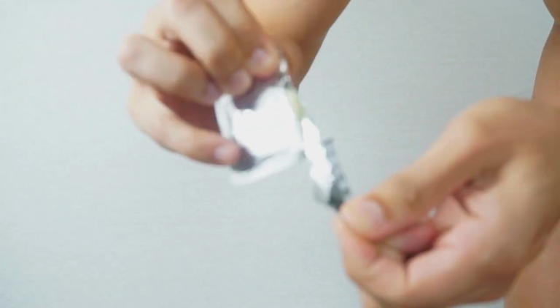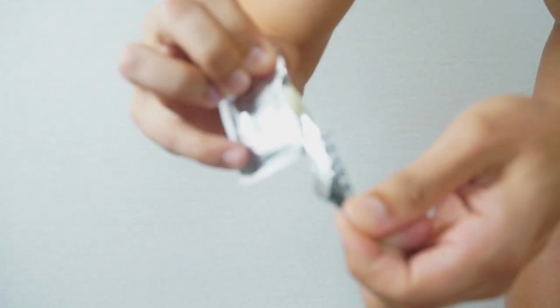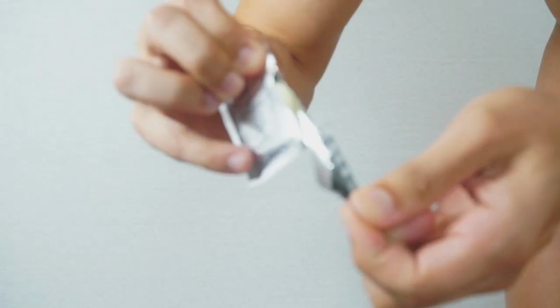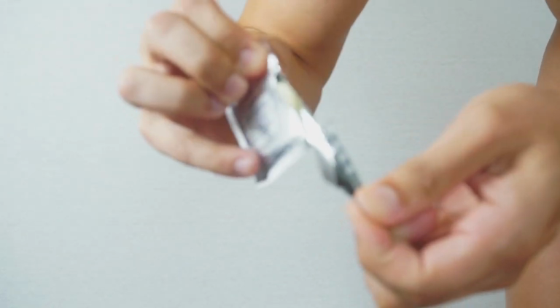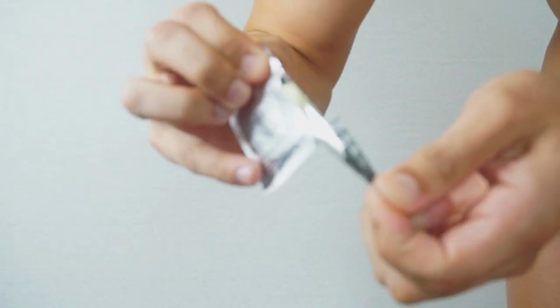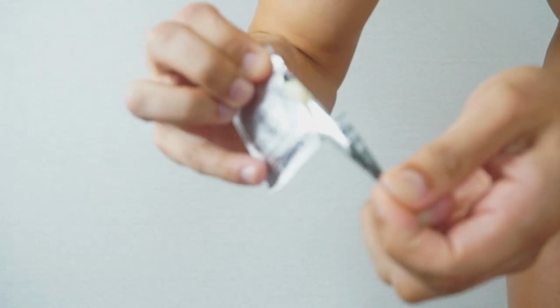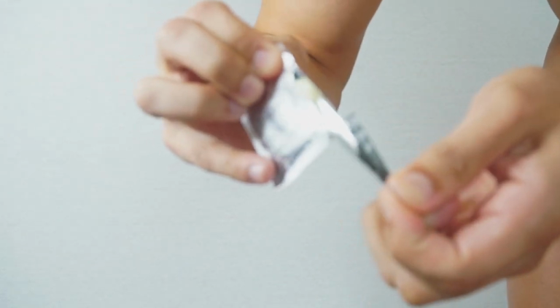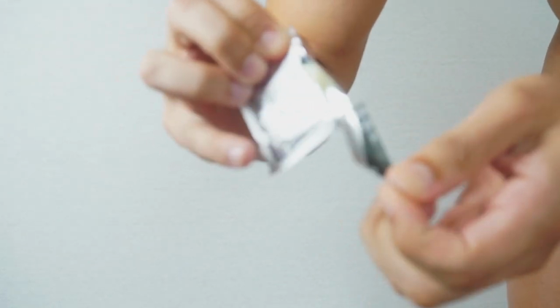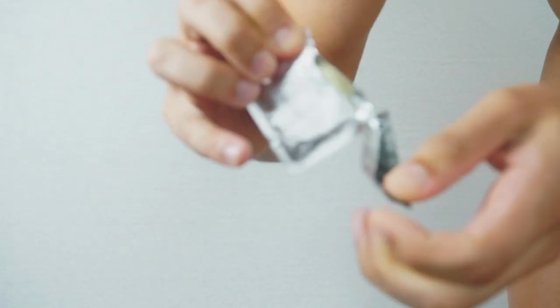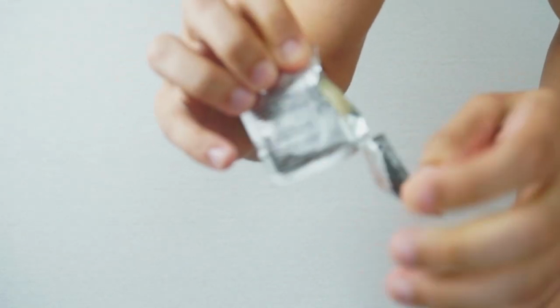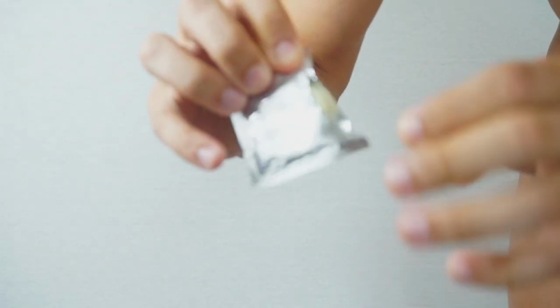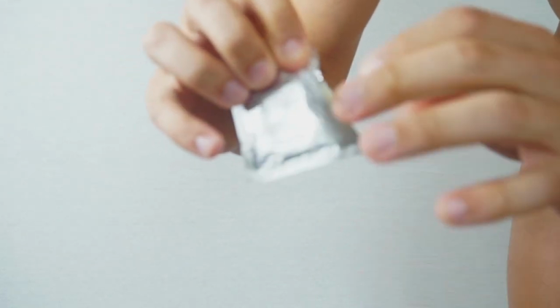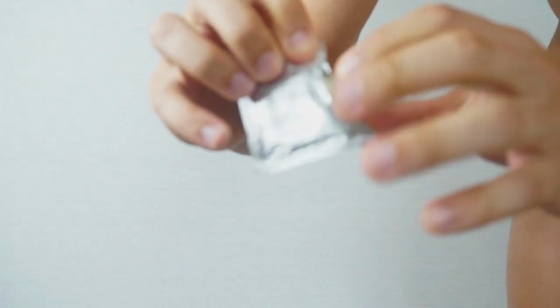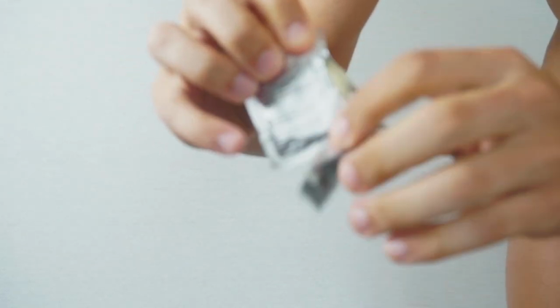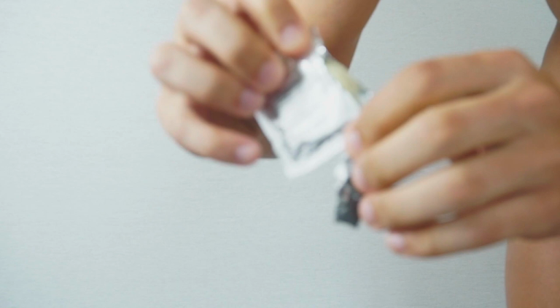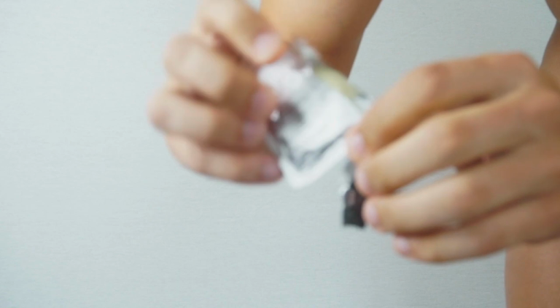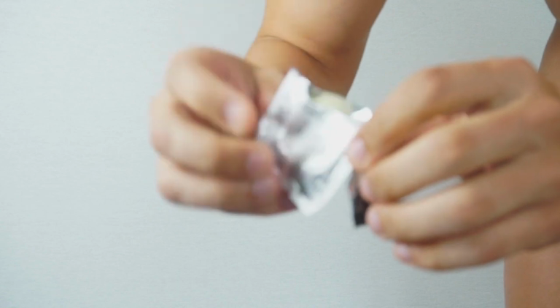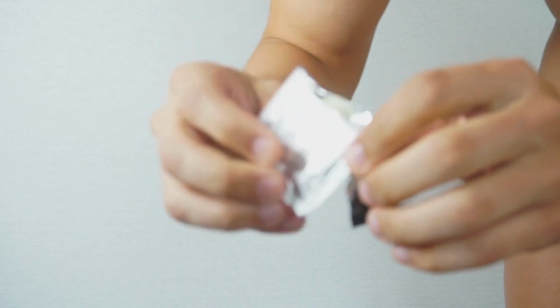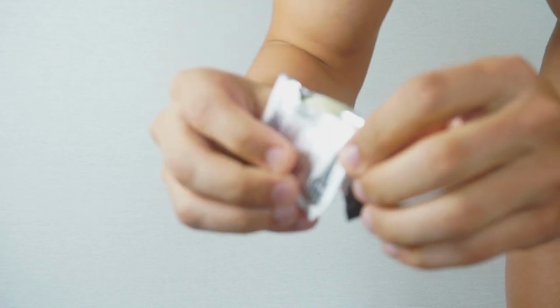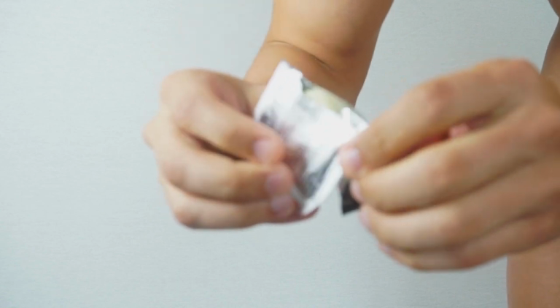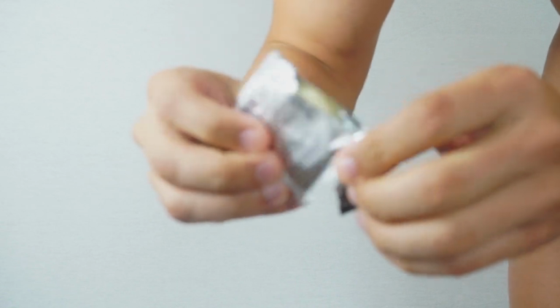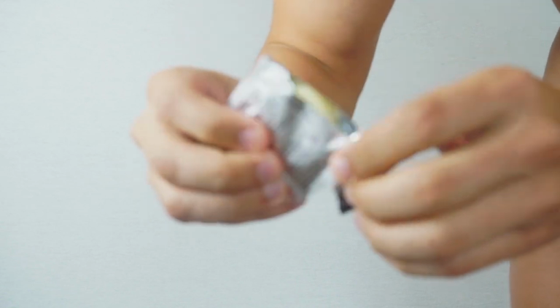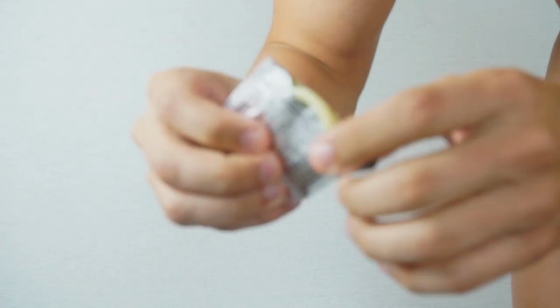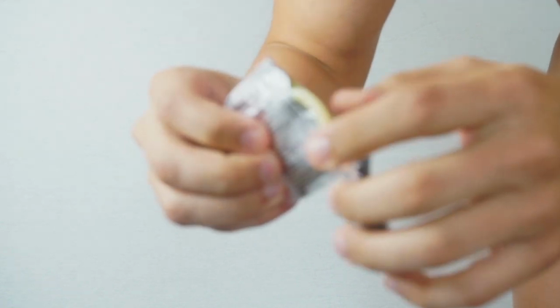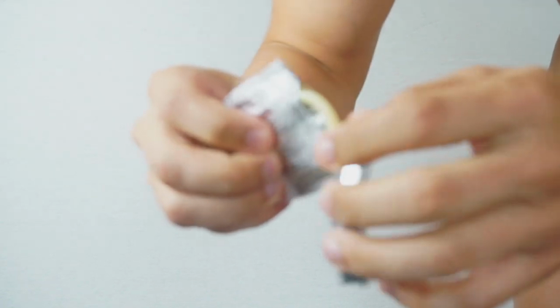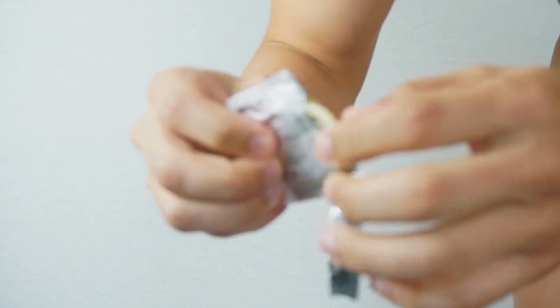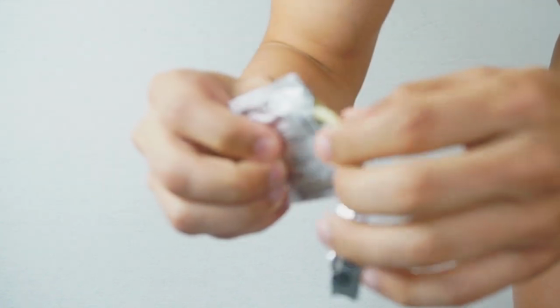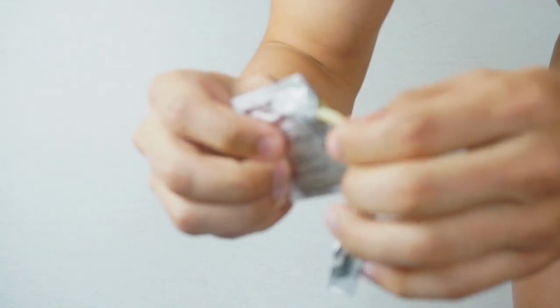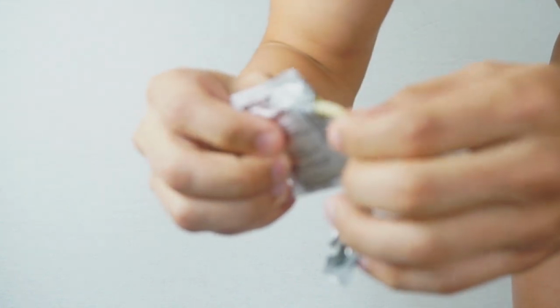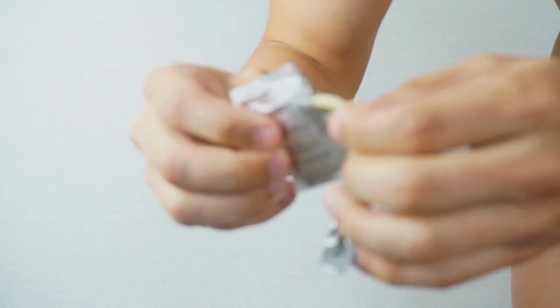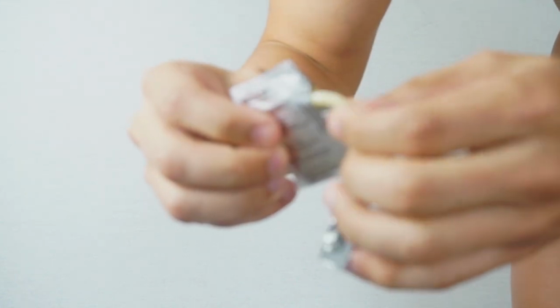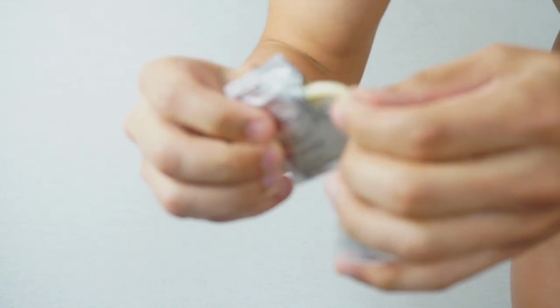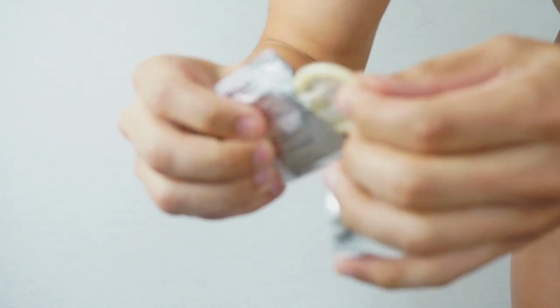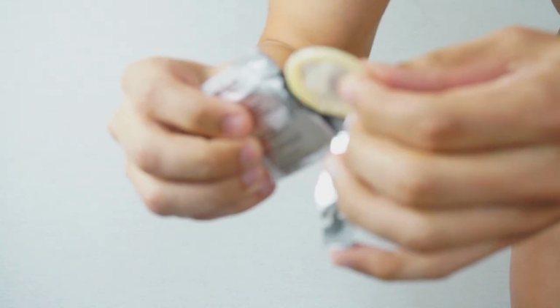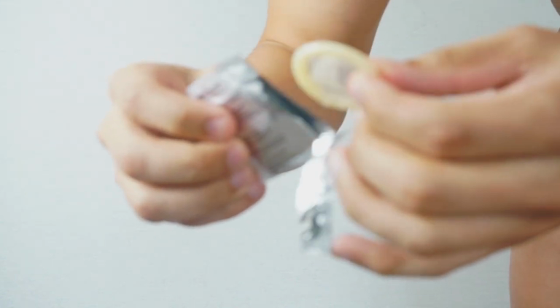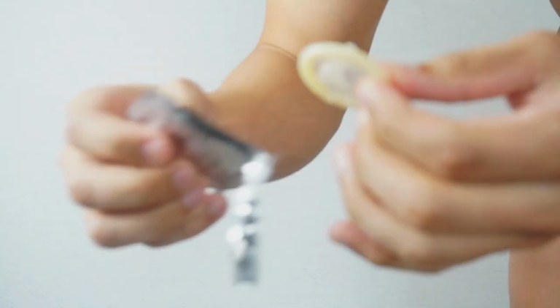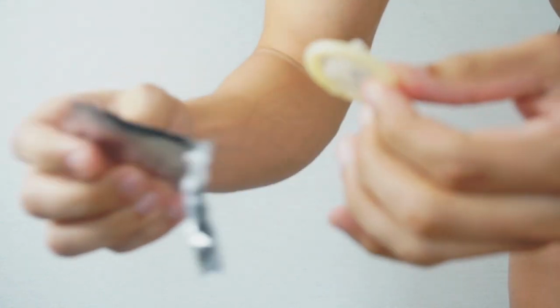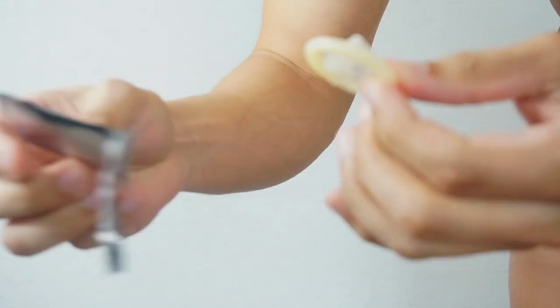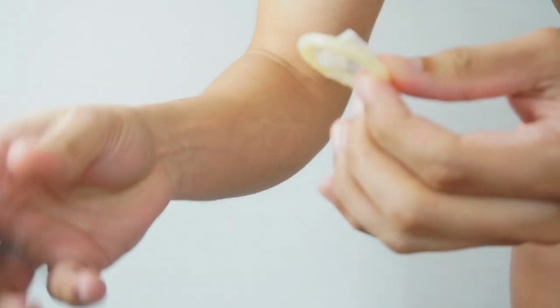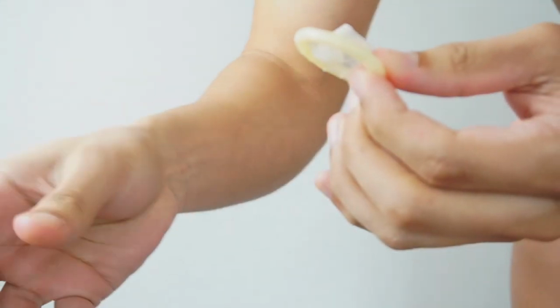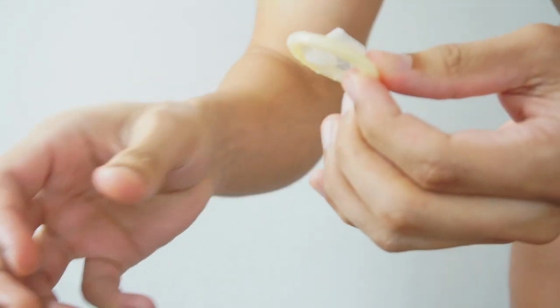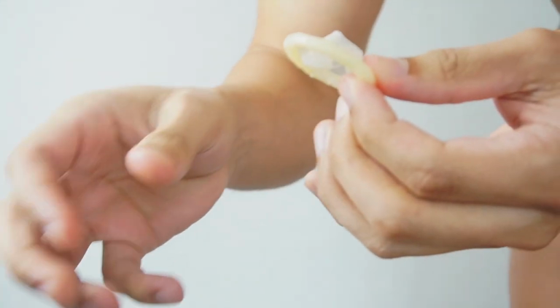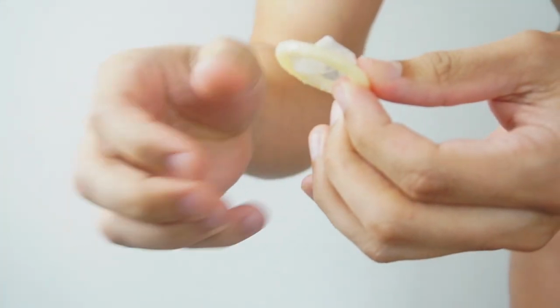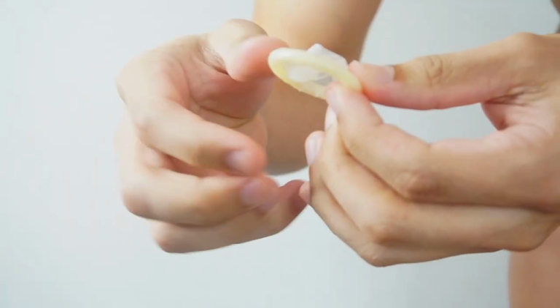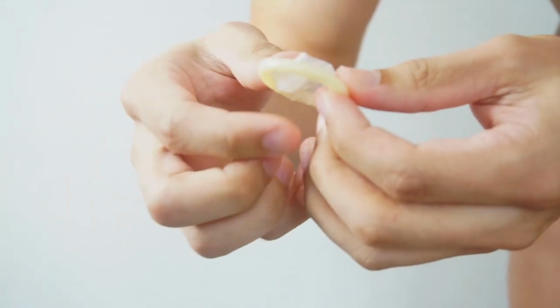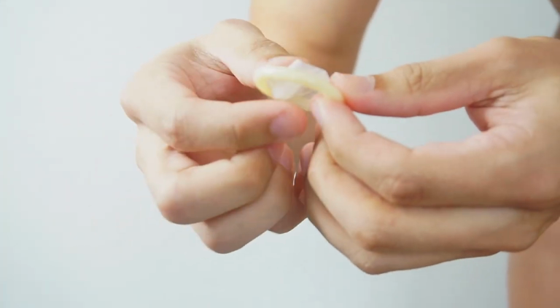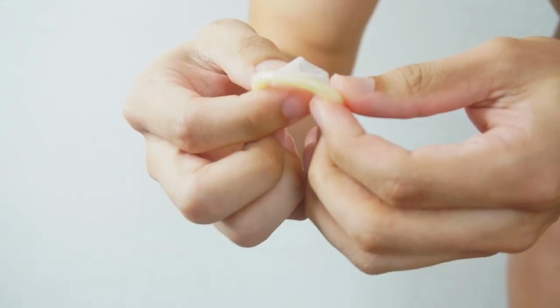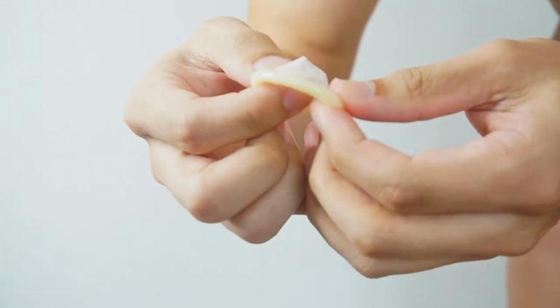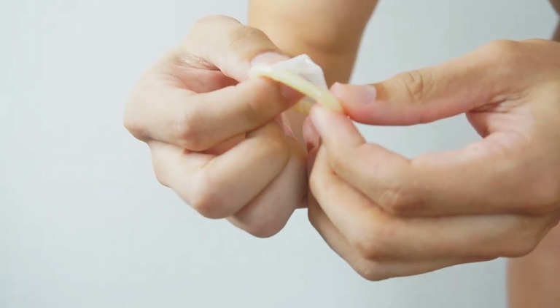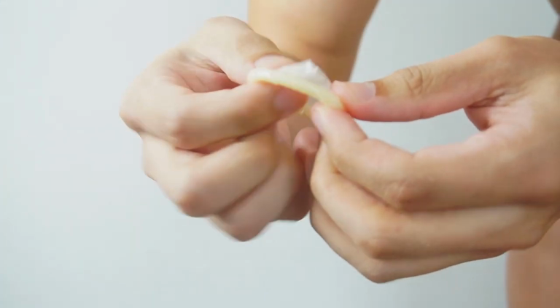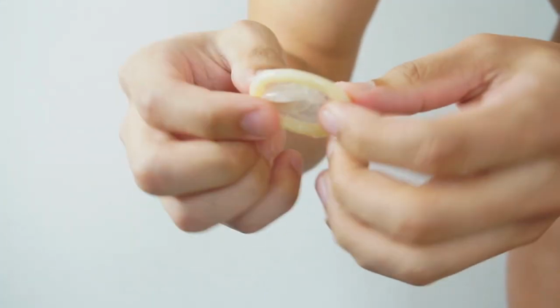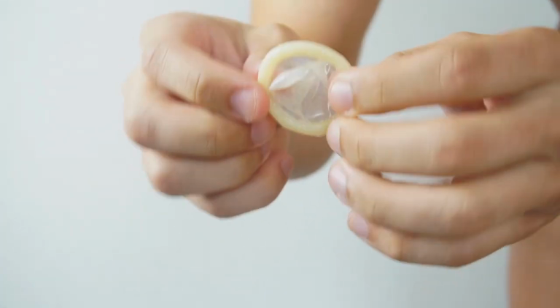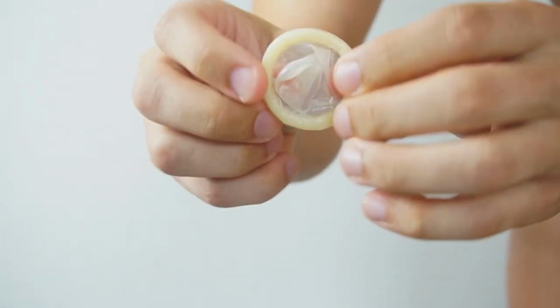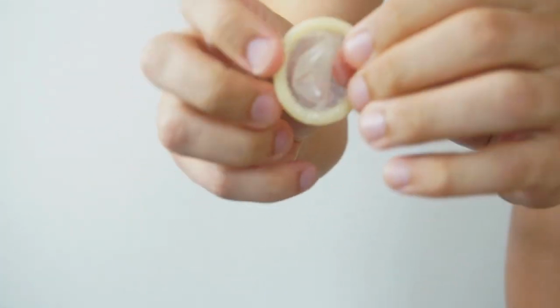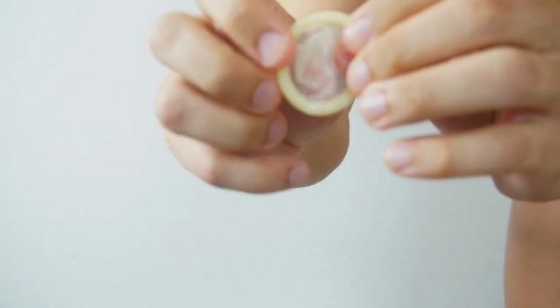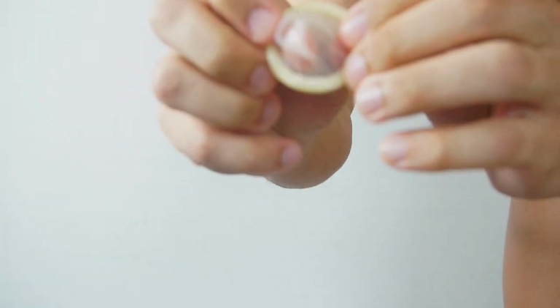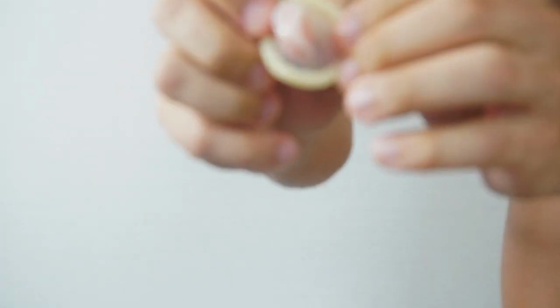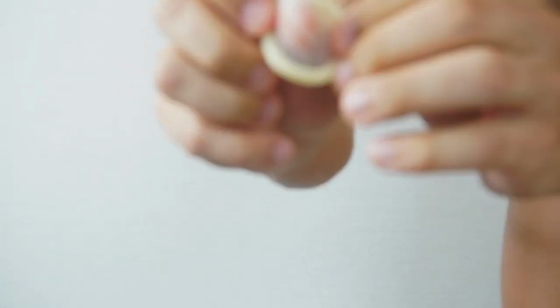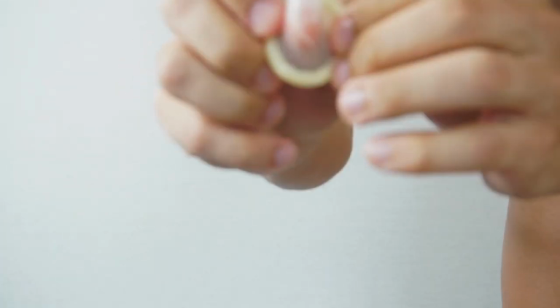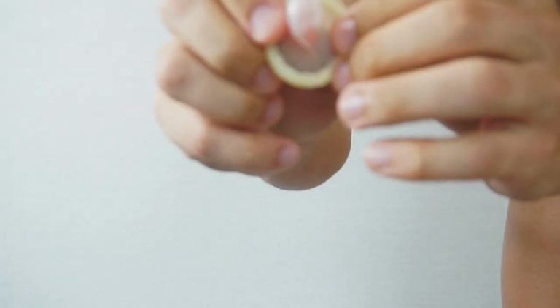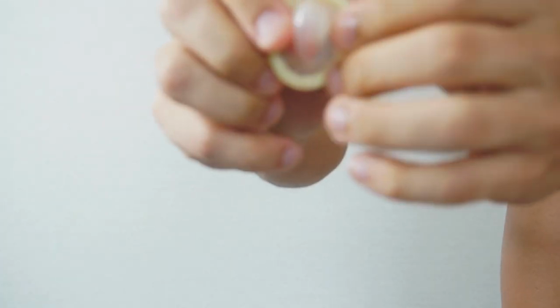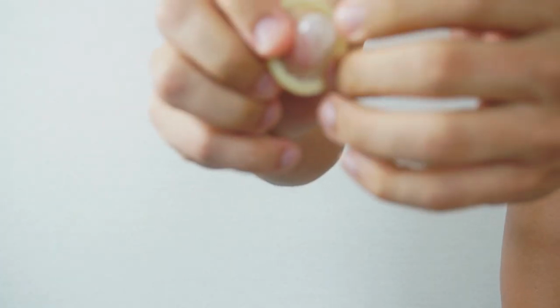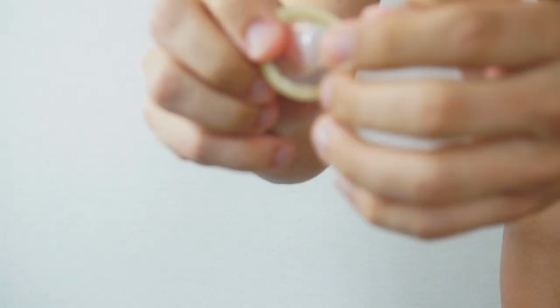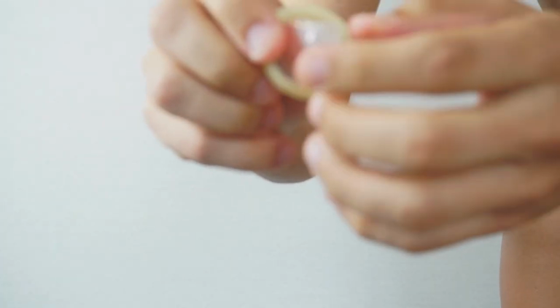There are two sides for condoms. The right side should have the outer lining facing upwards towards the tip of the condom.